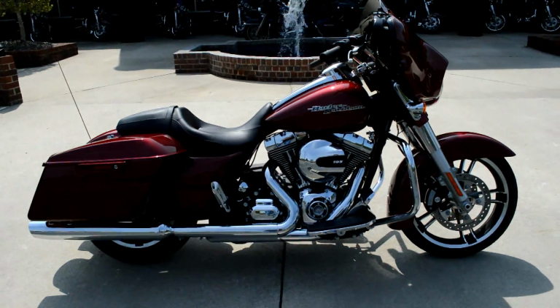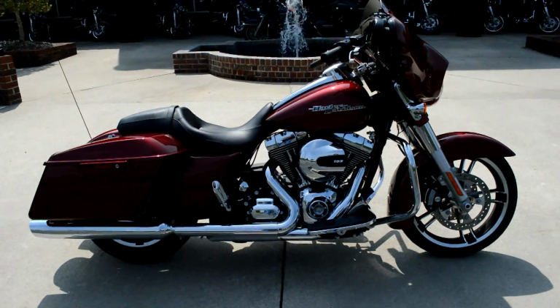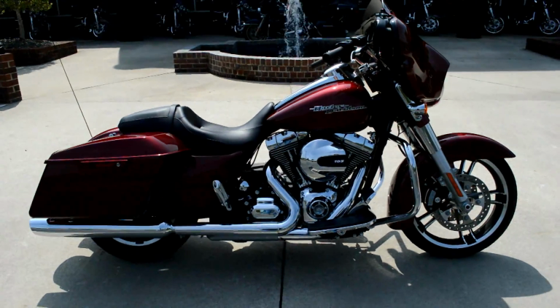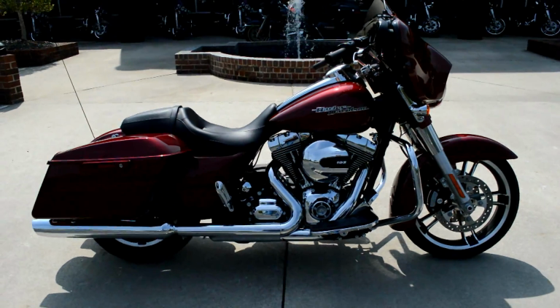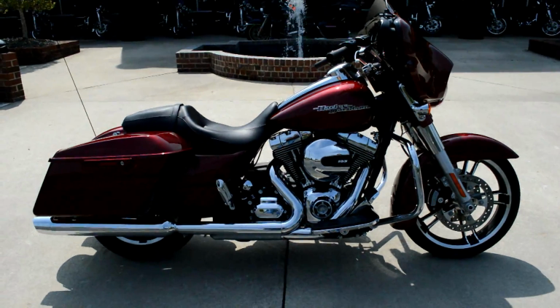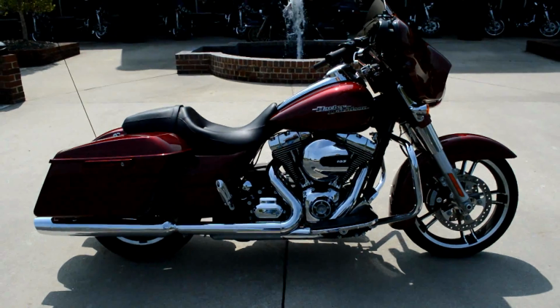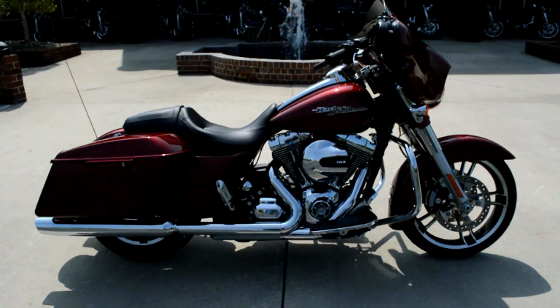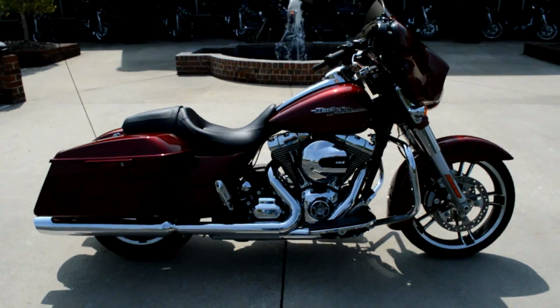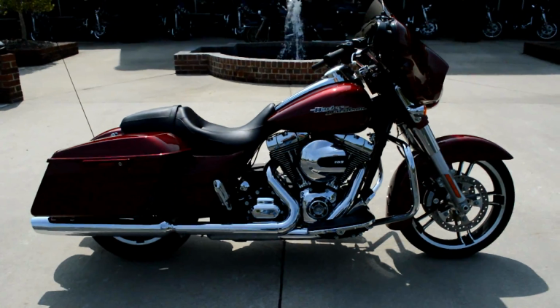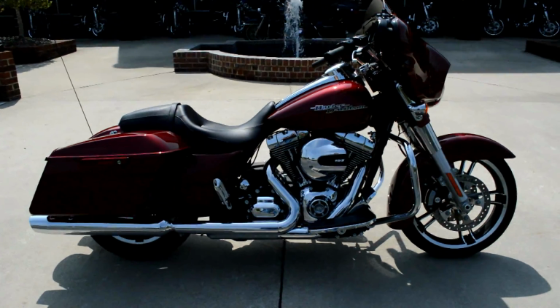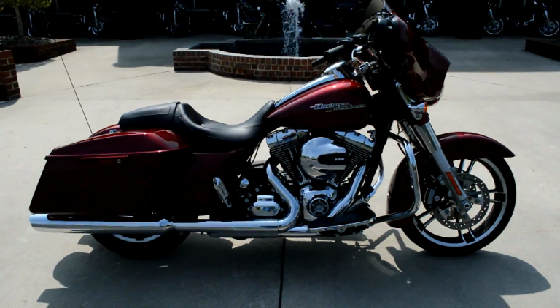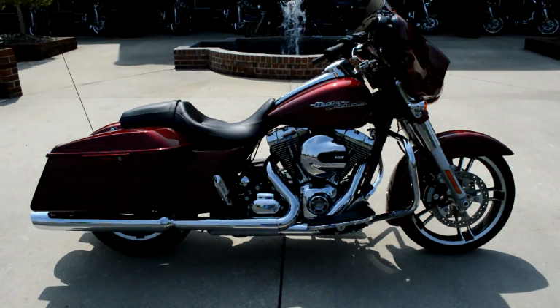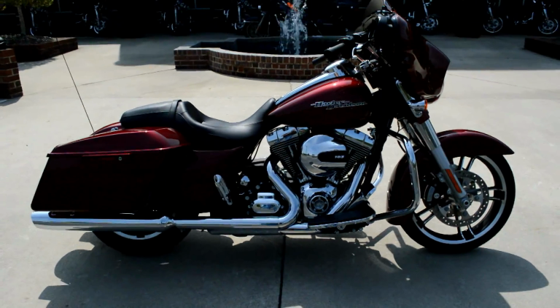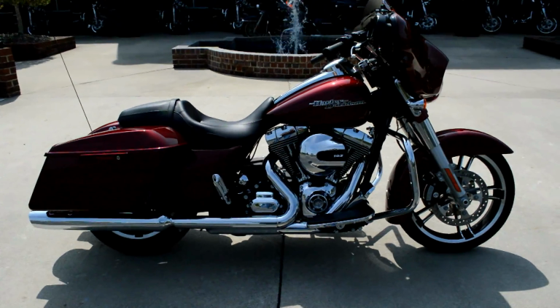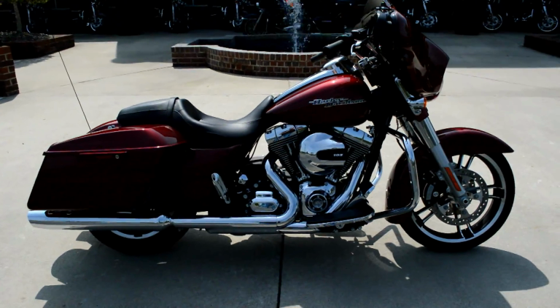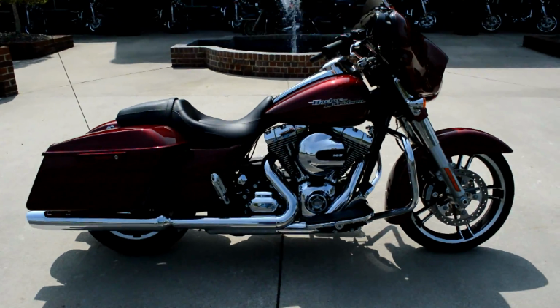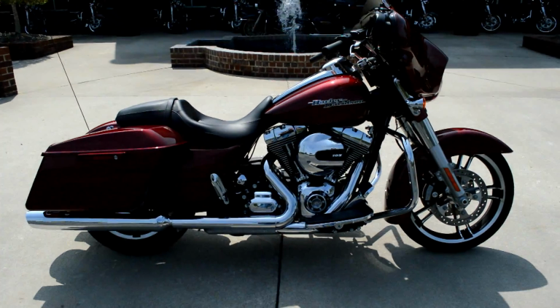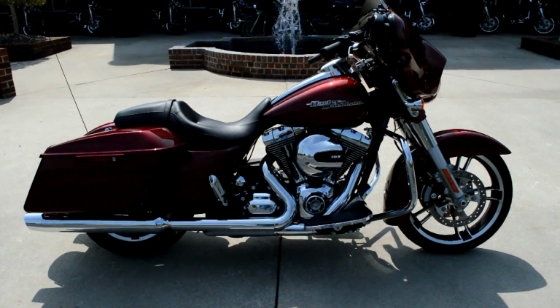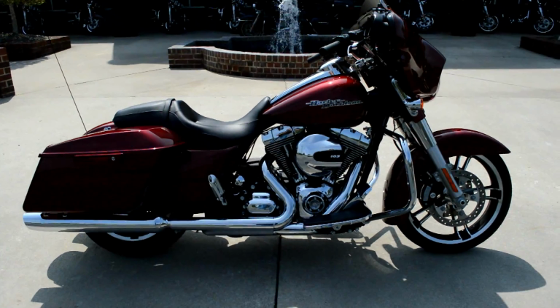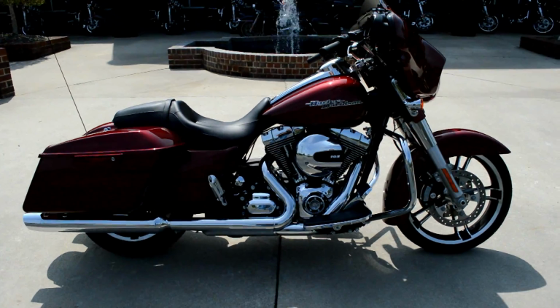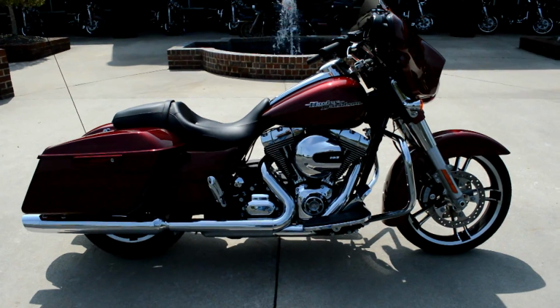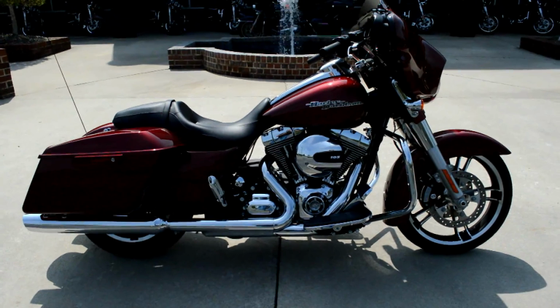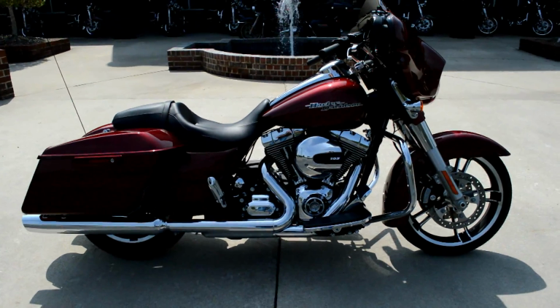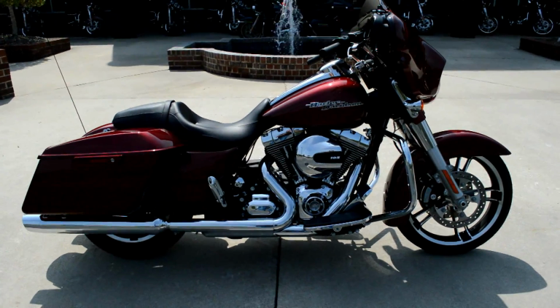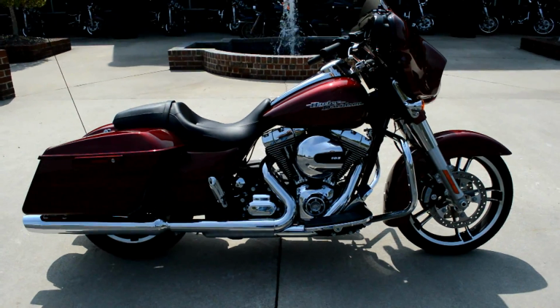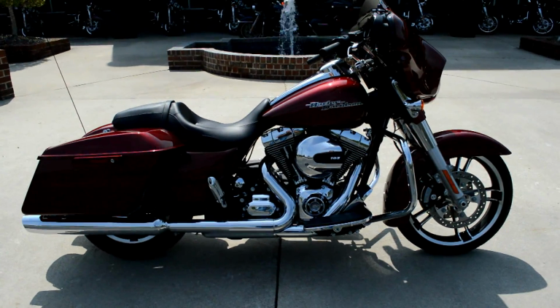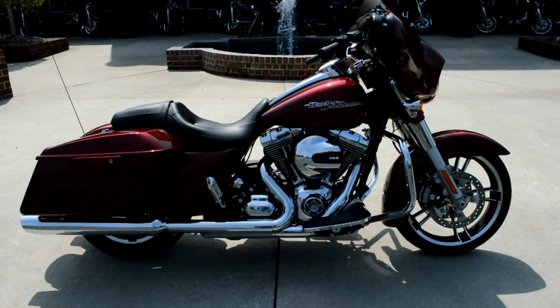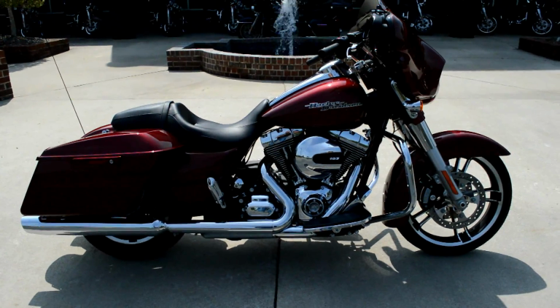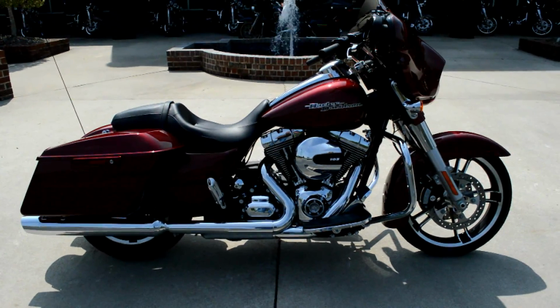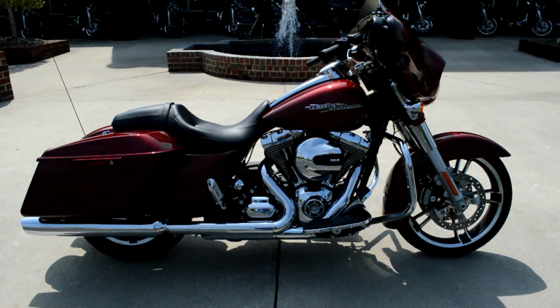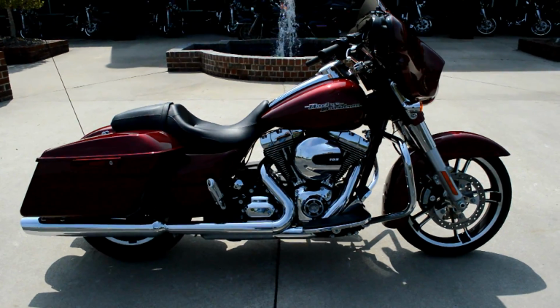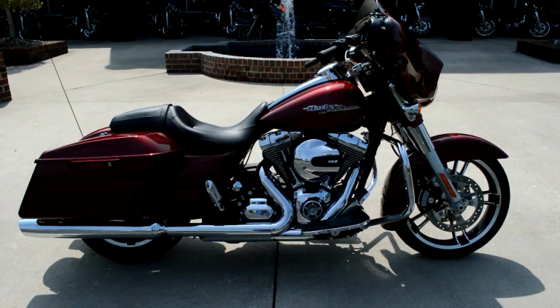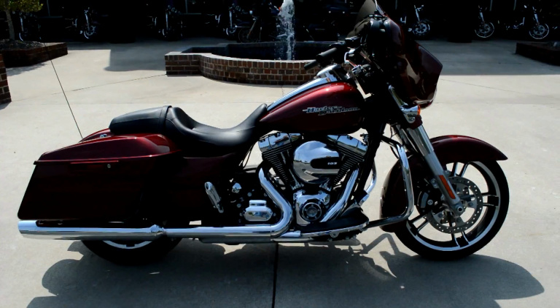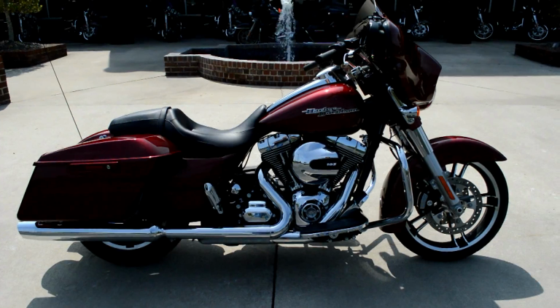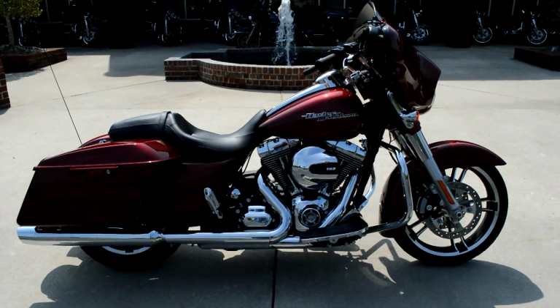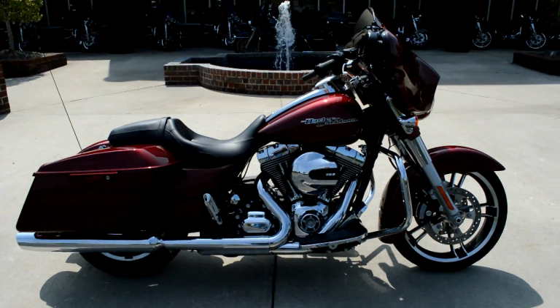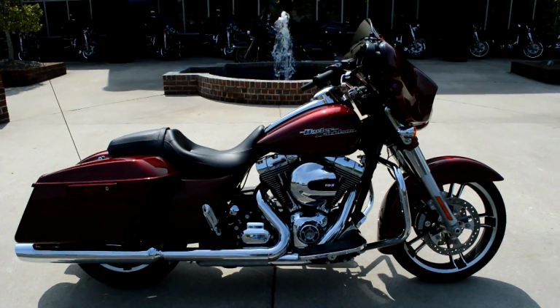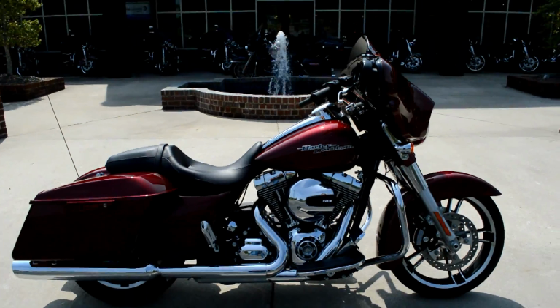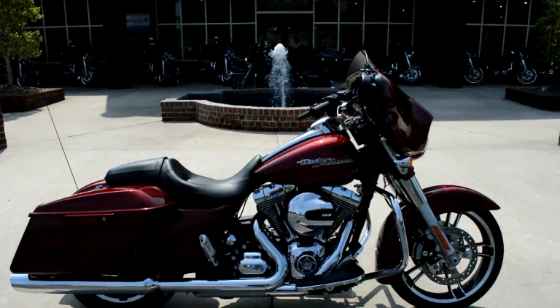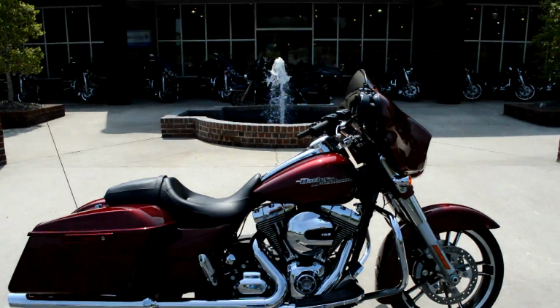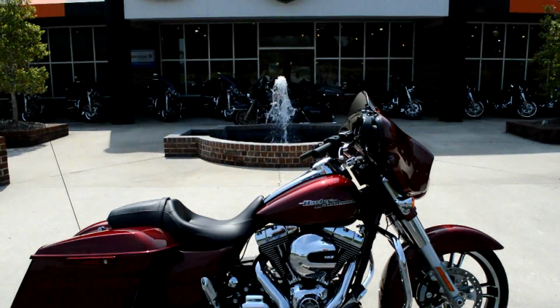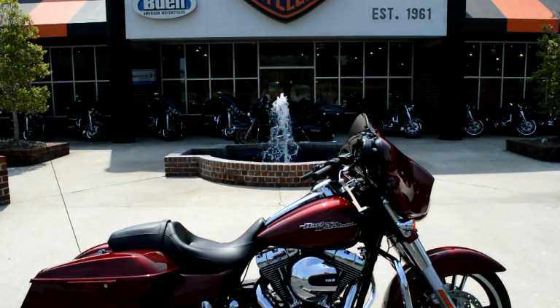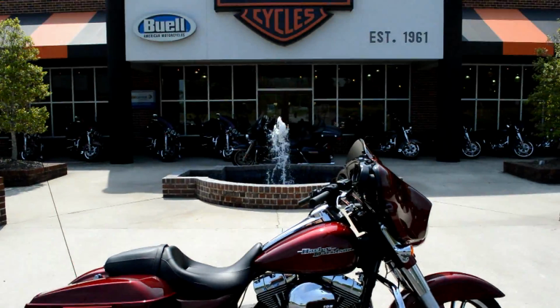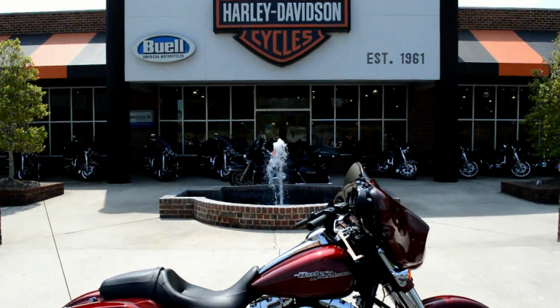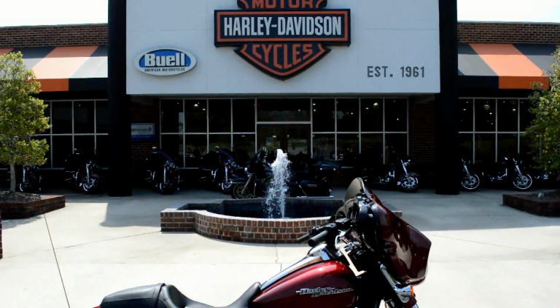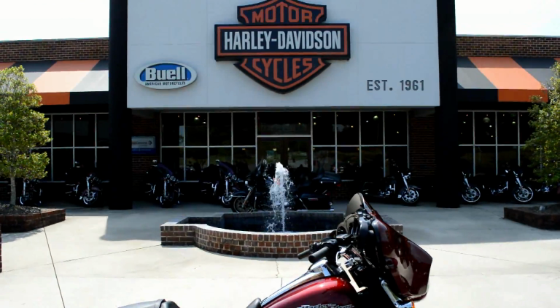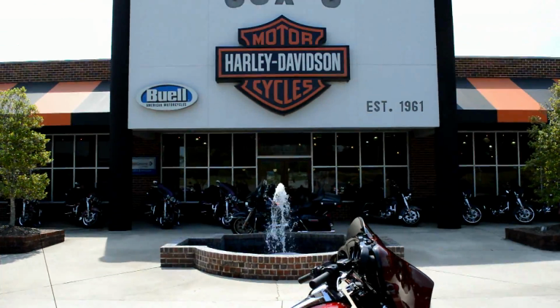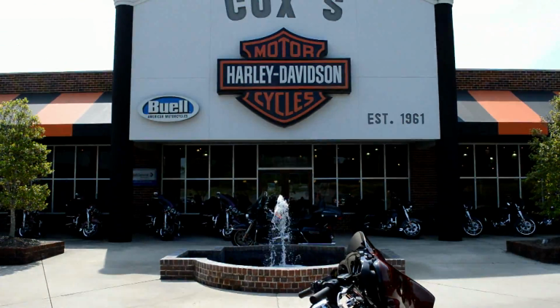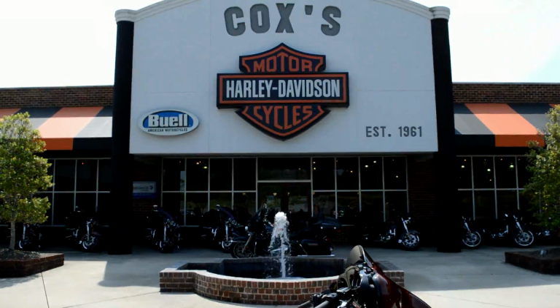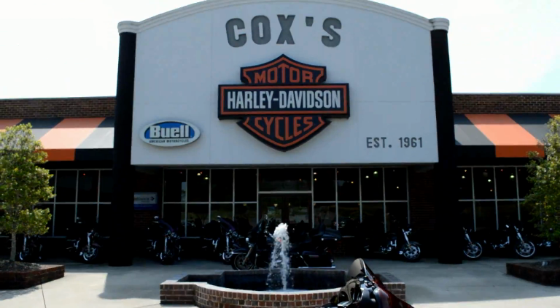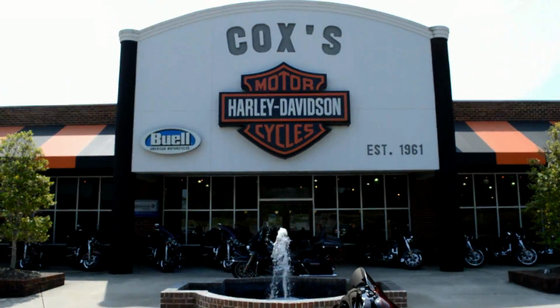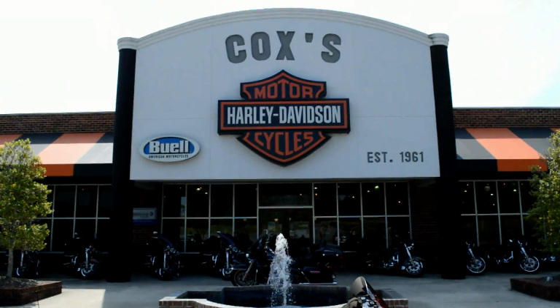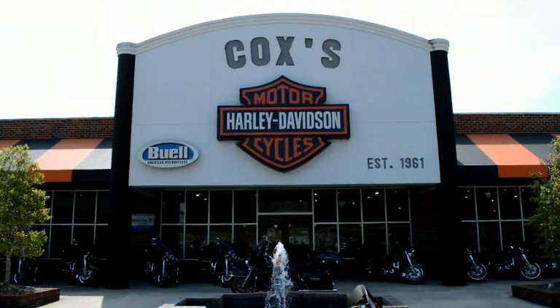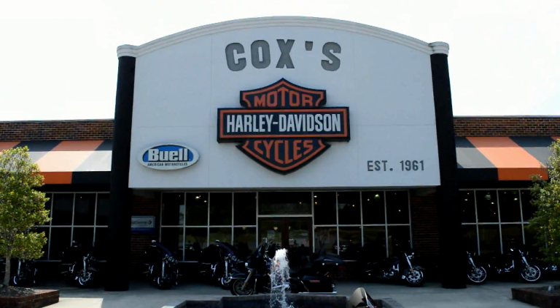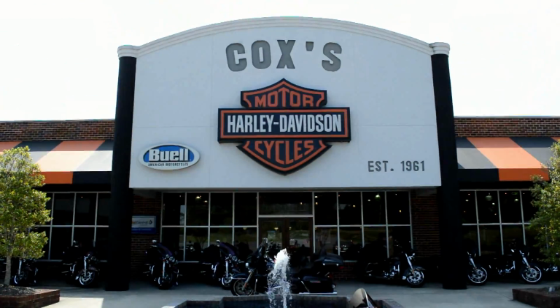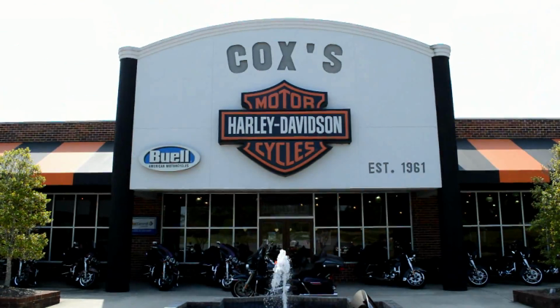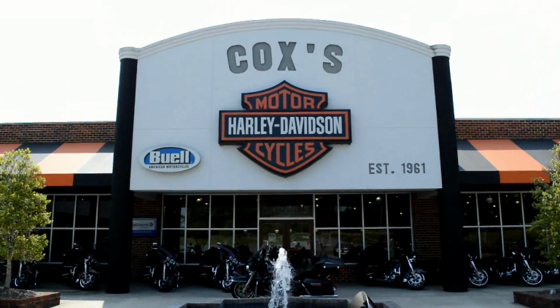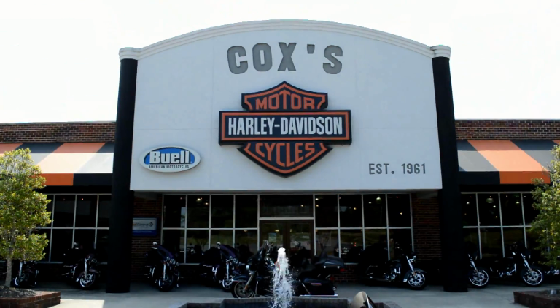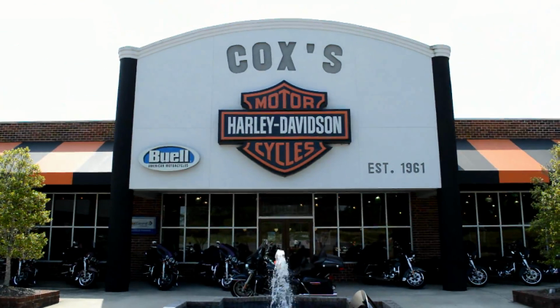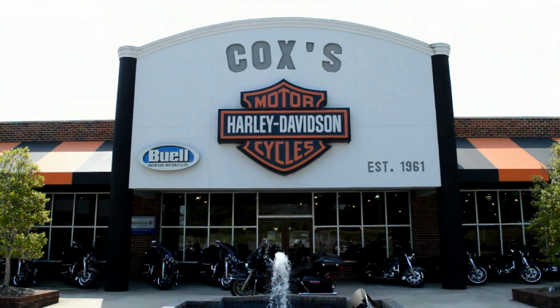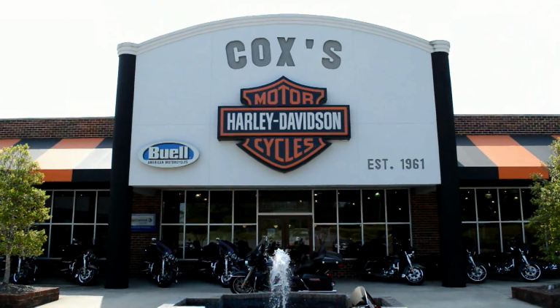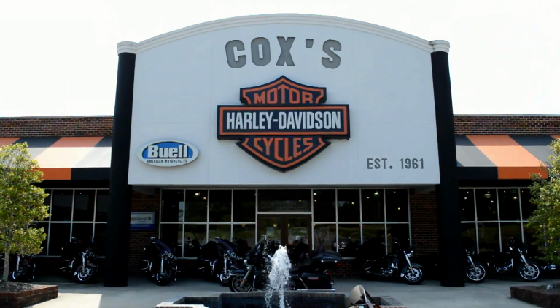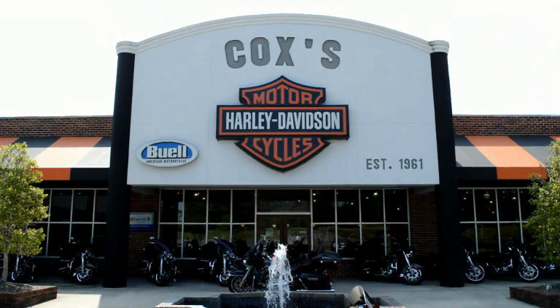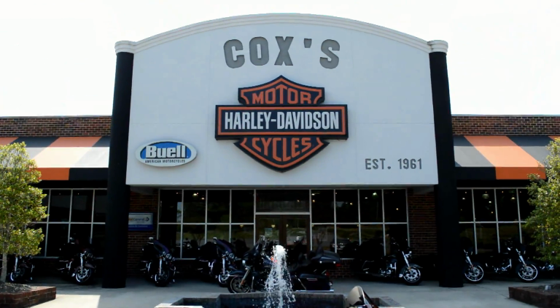If you've never ridden a Street Glide Special, you've got to come down and take one for a demo ride right here at Cox's Harley-Davidson, where every day is demo day.